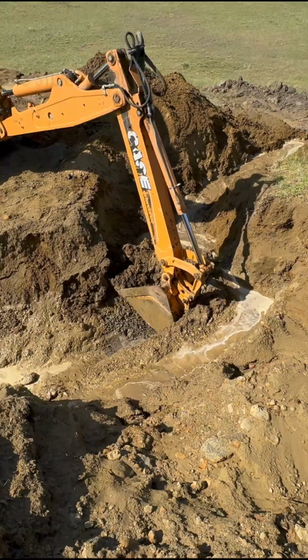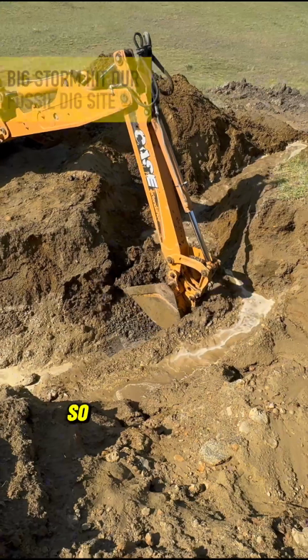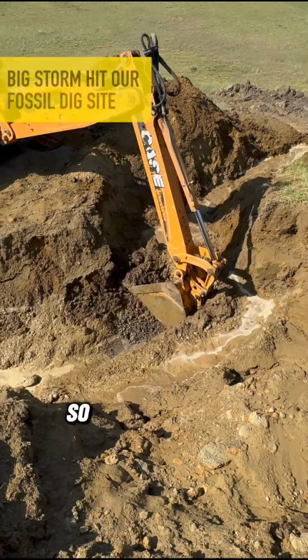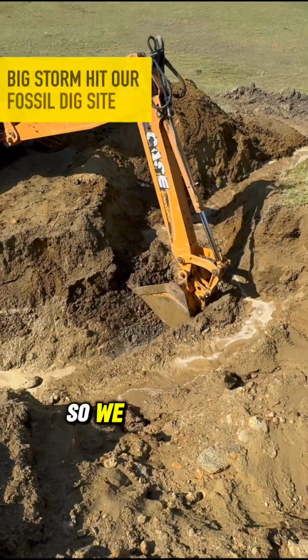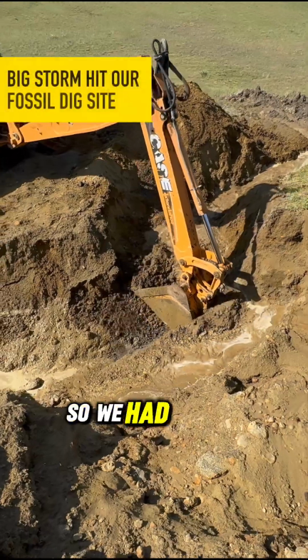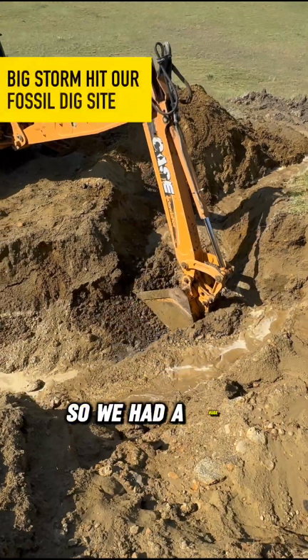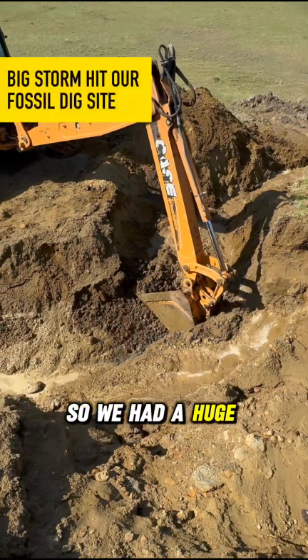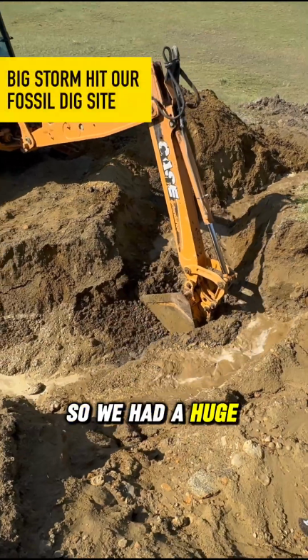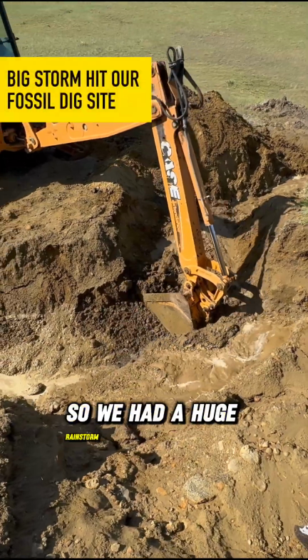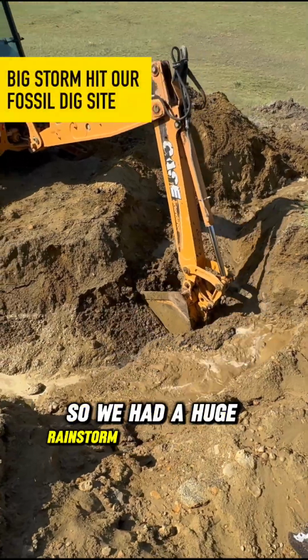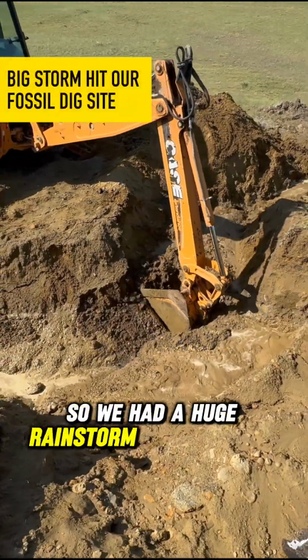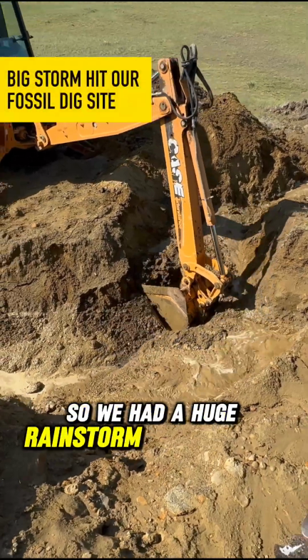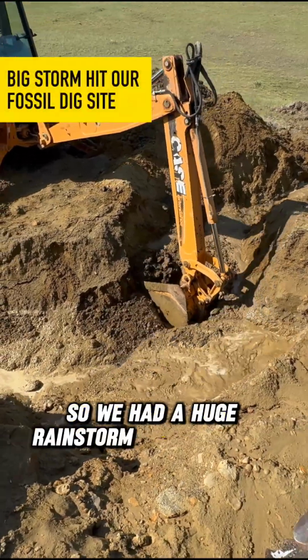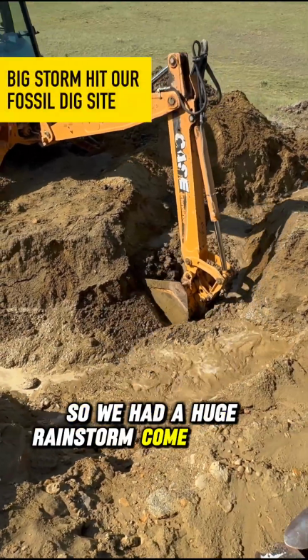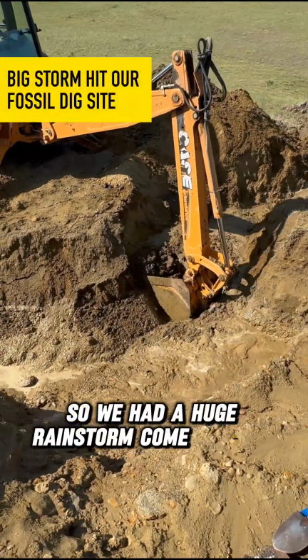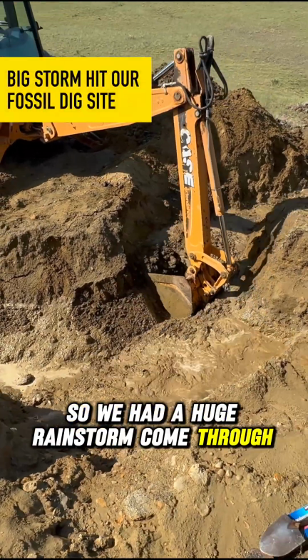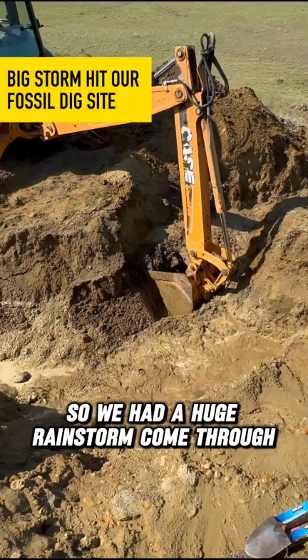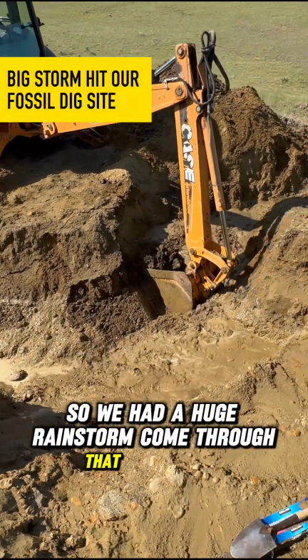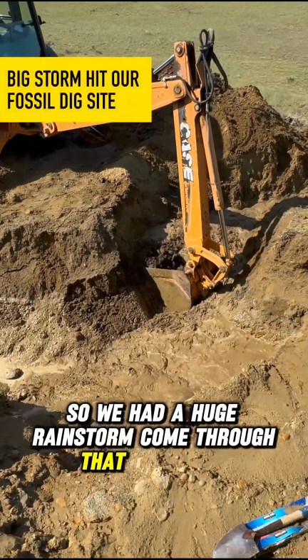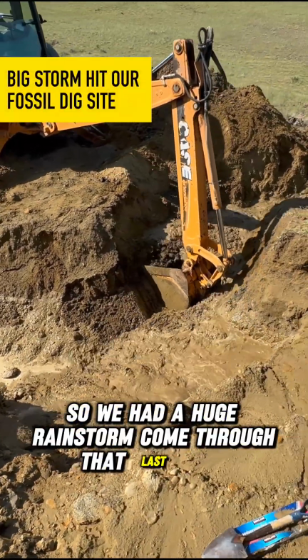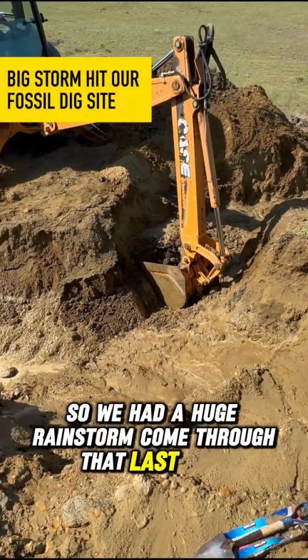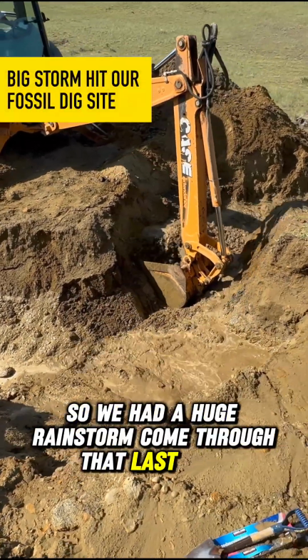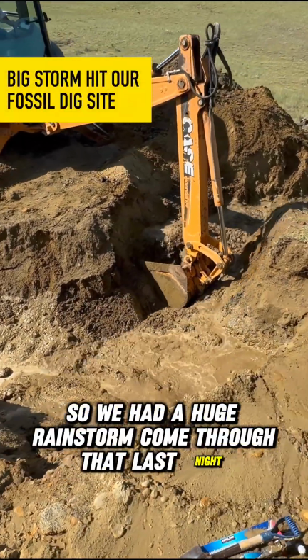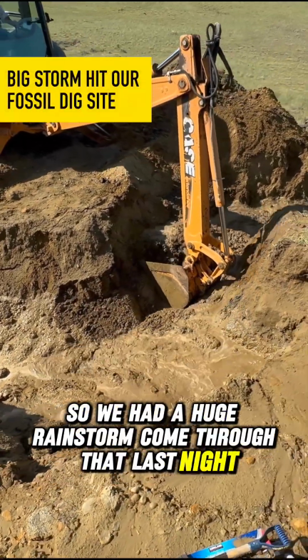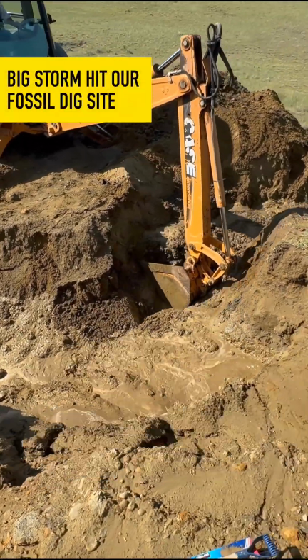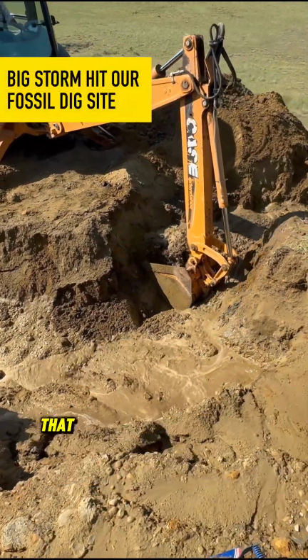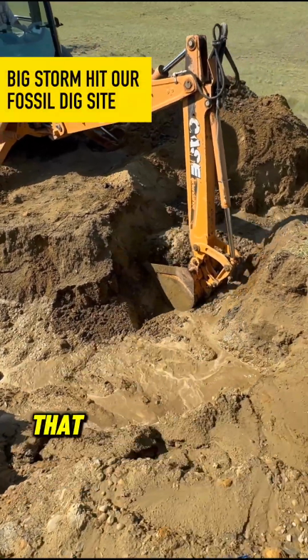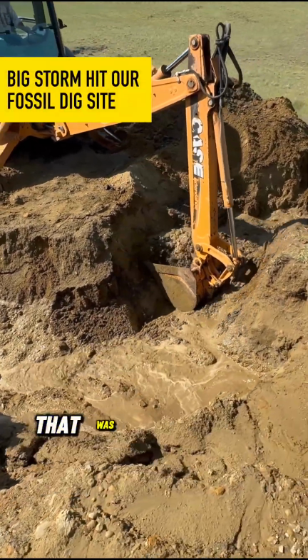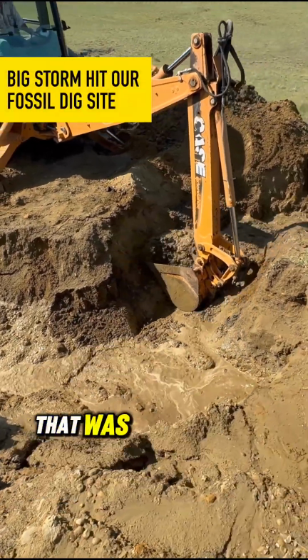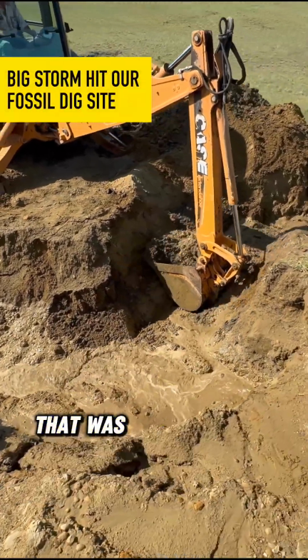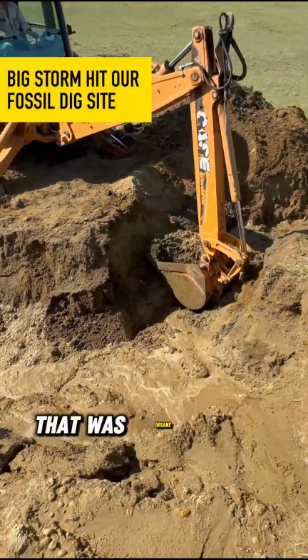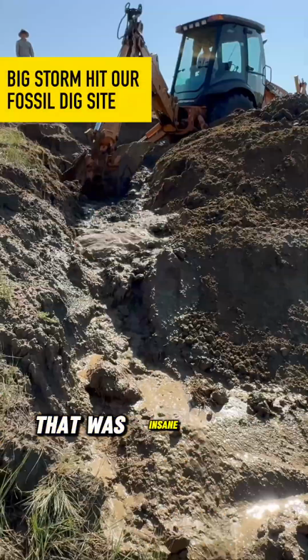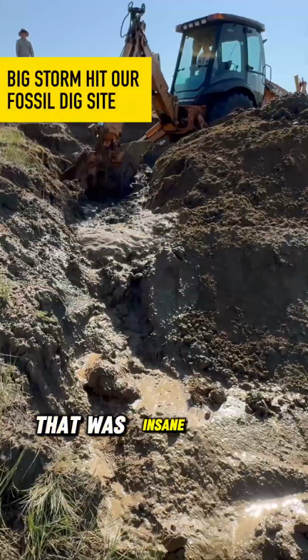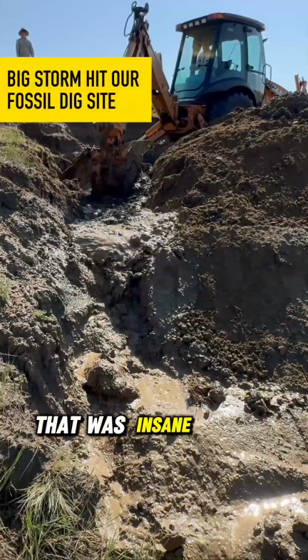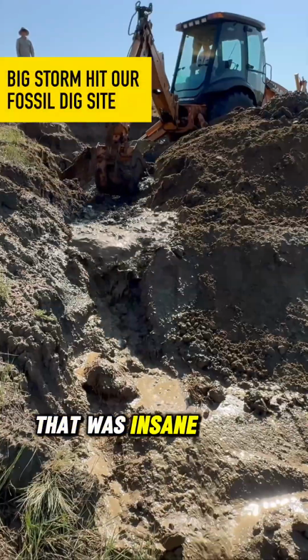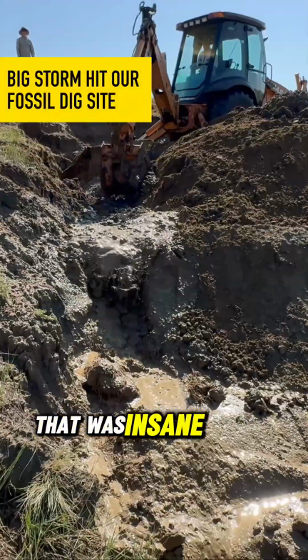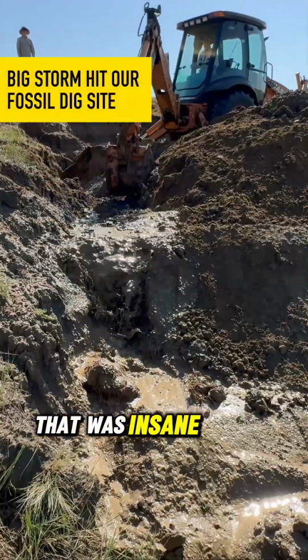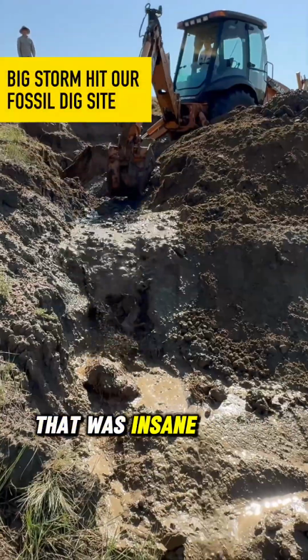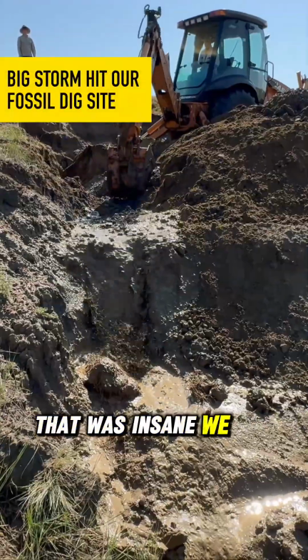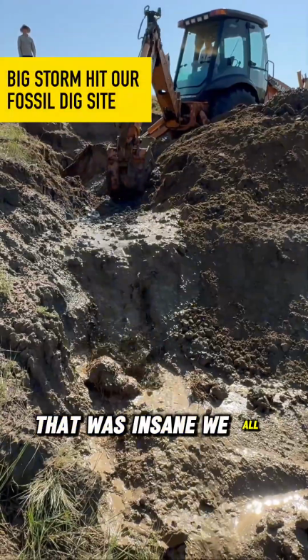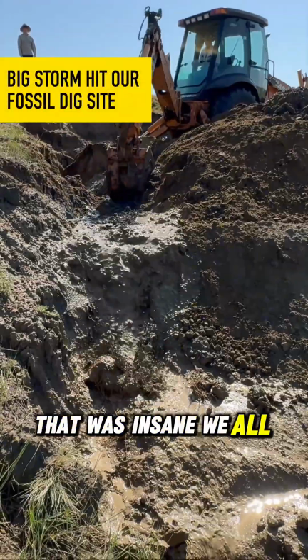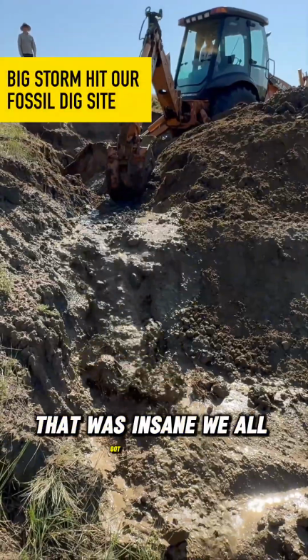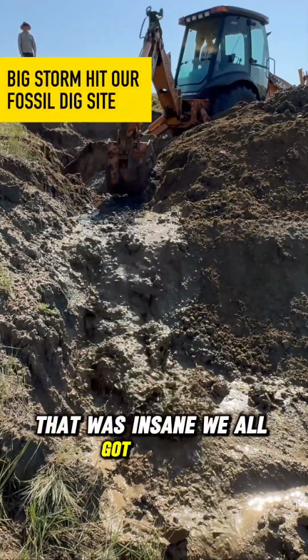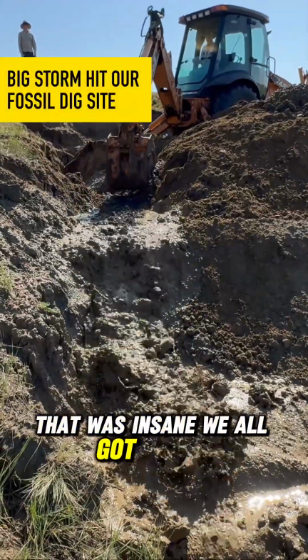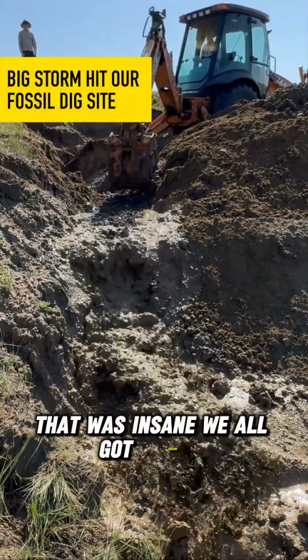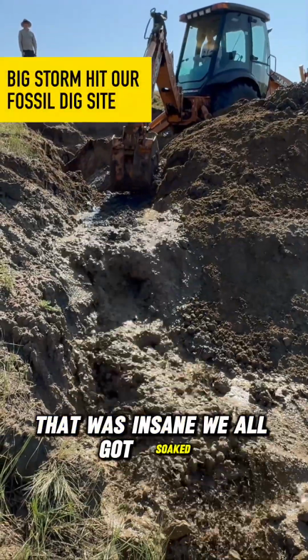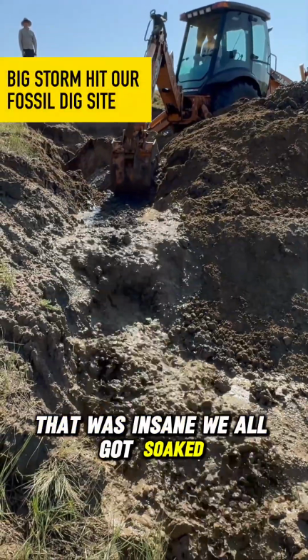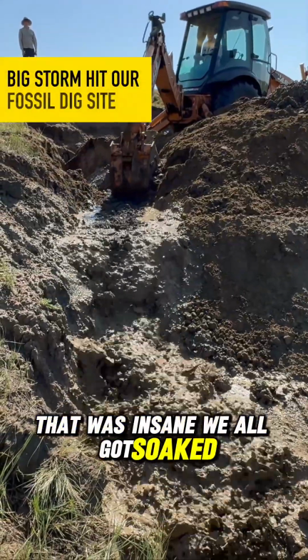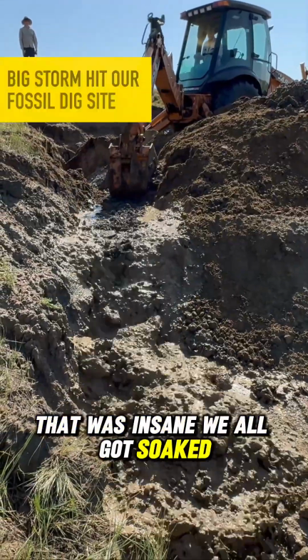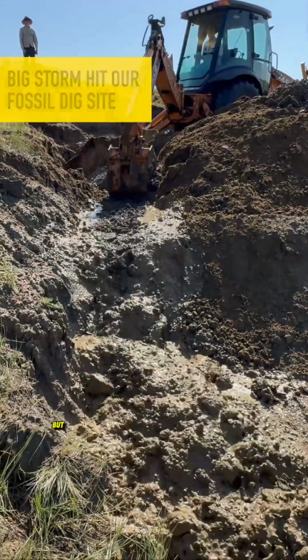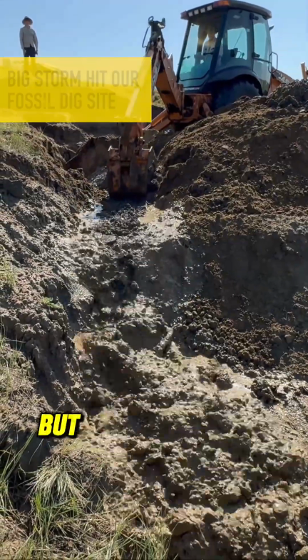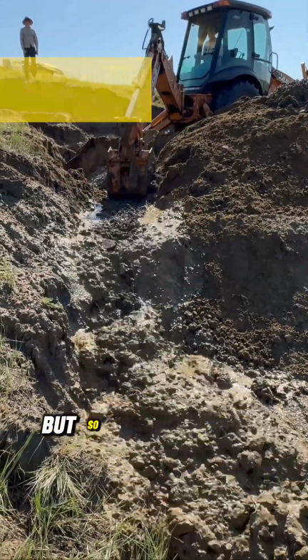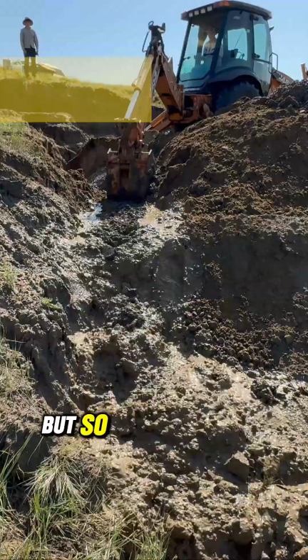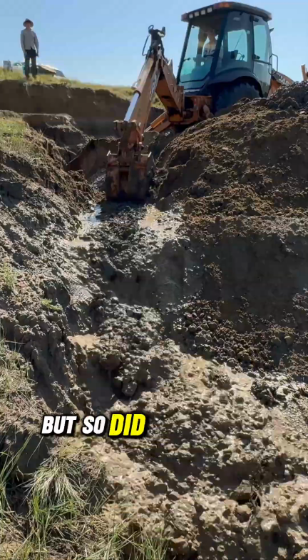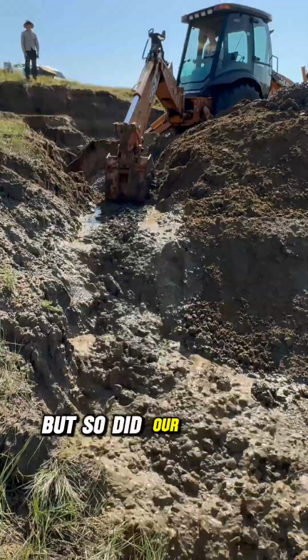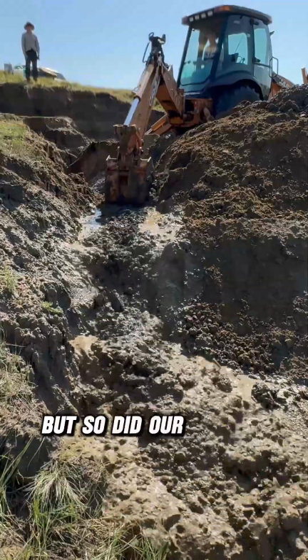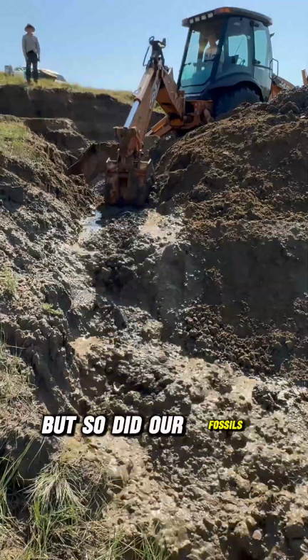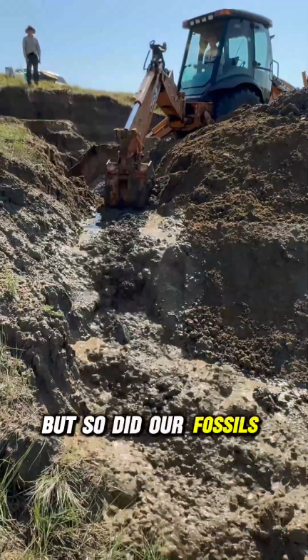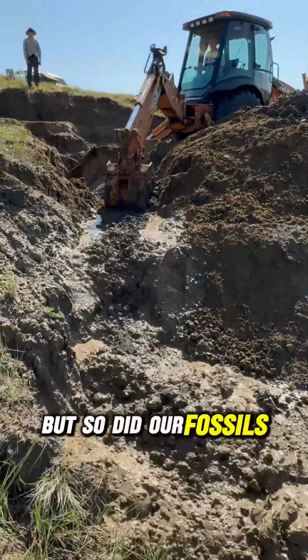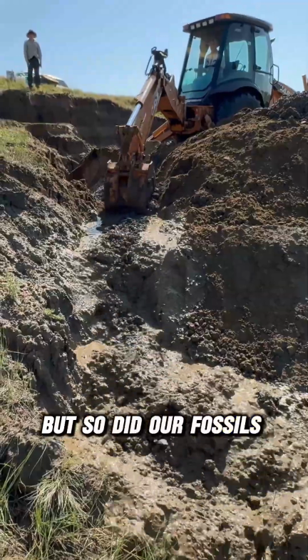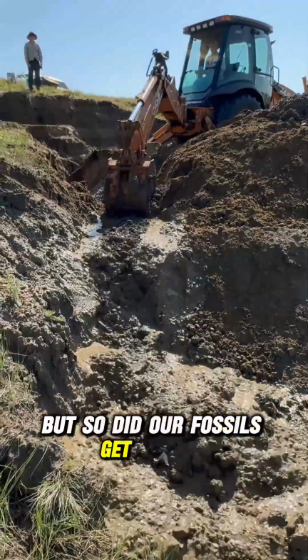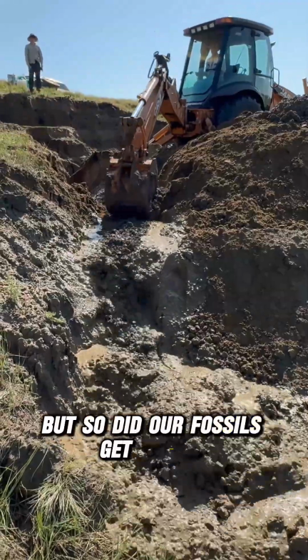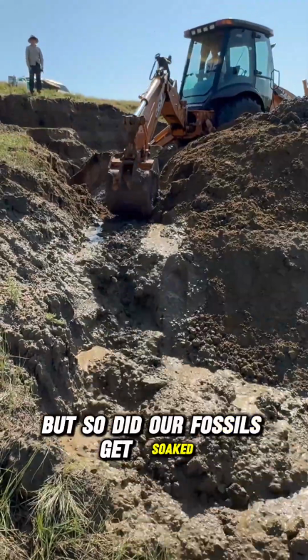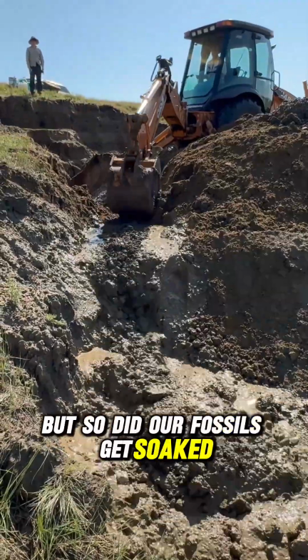We had a huge rainstorm come through last night. That was insane. We all got soaked, but so did our fossils get soaked.